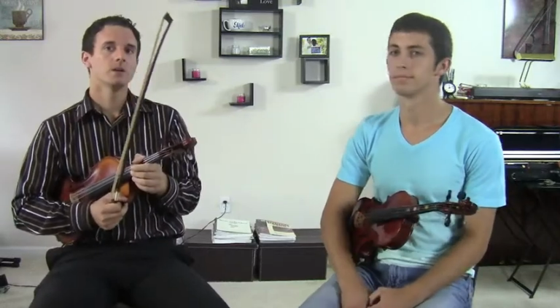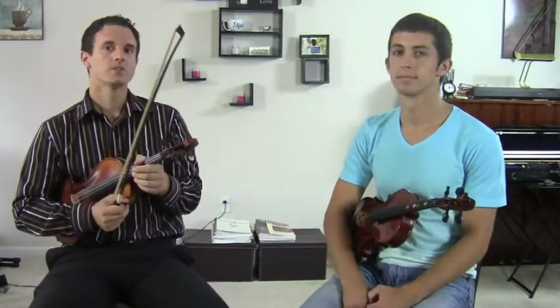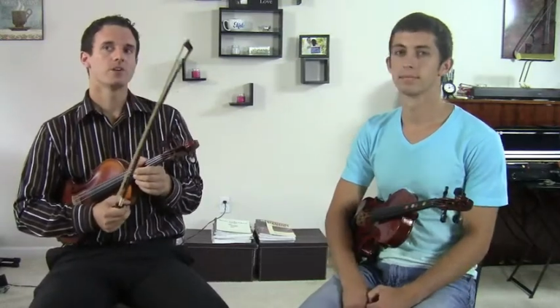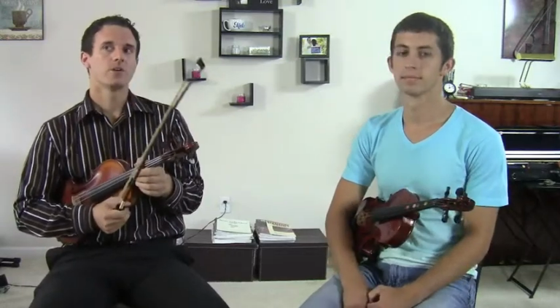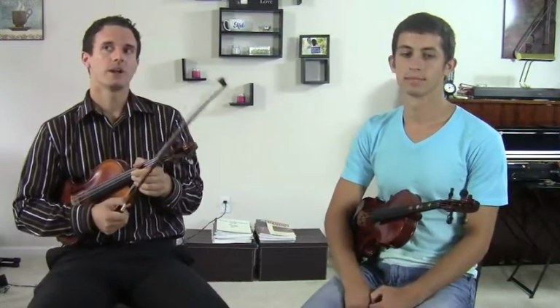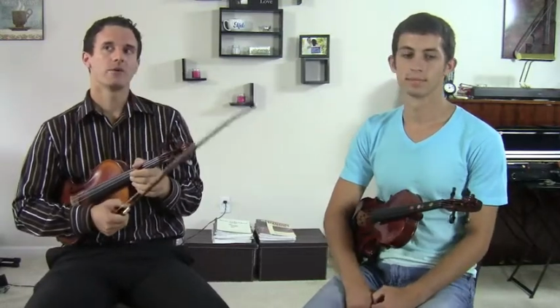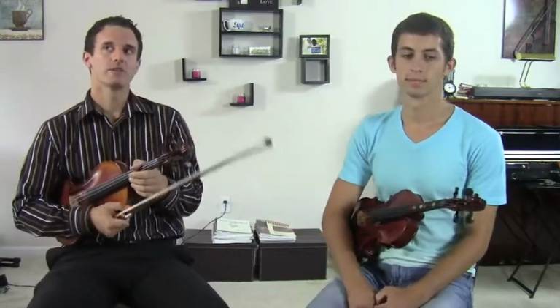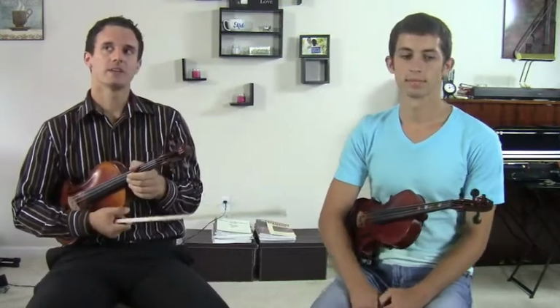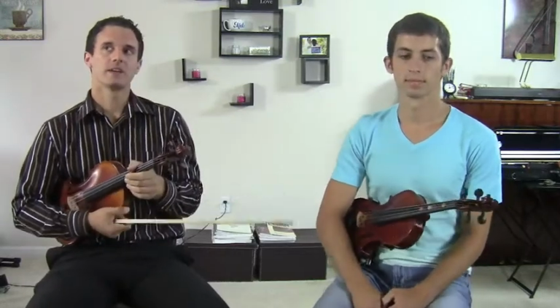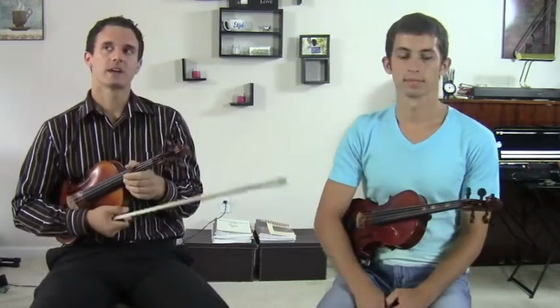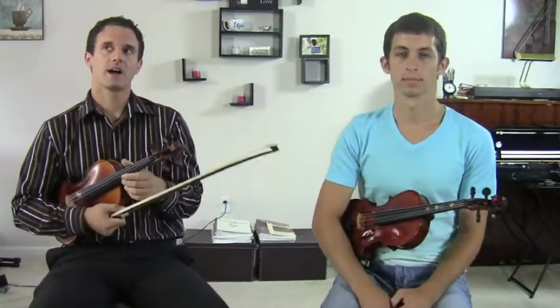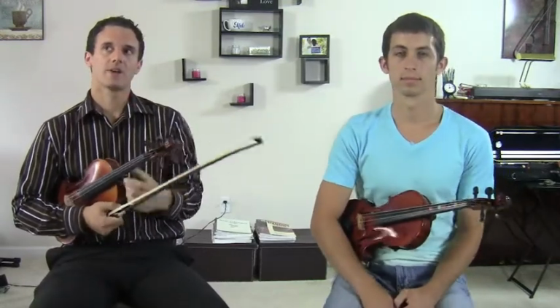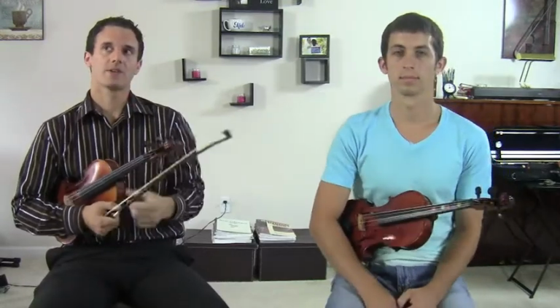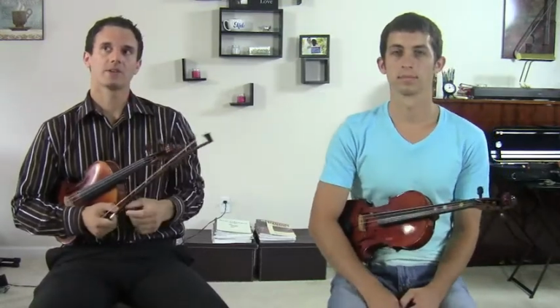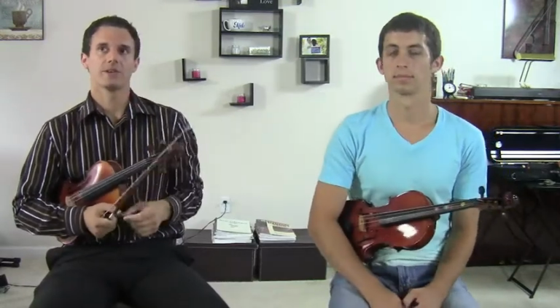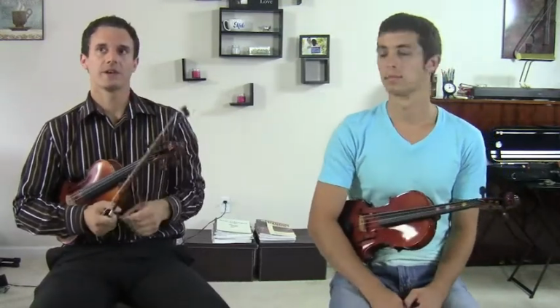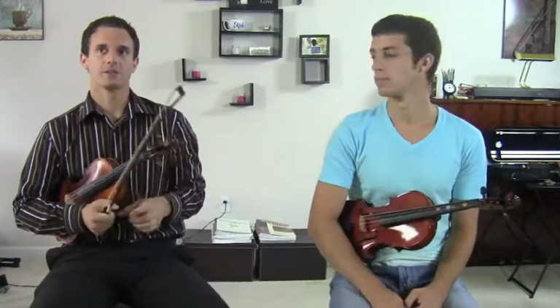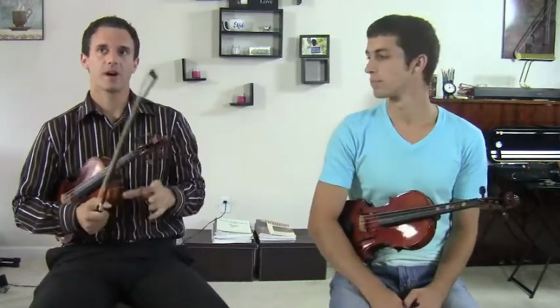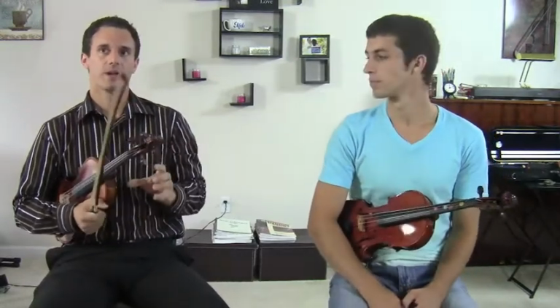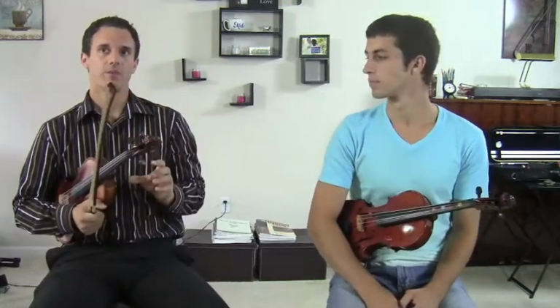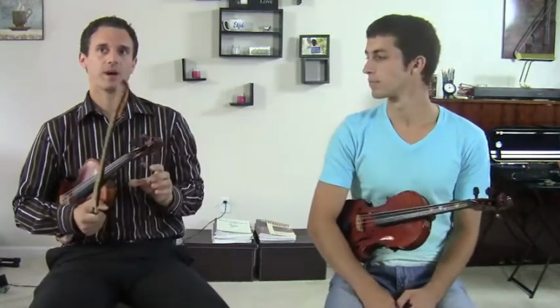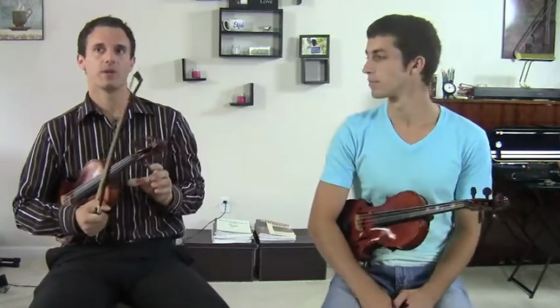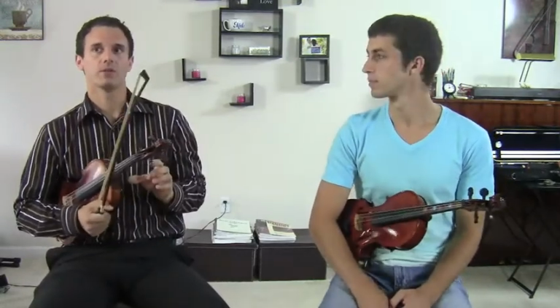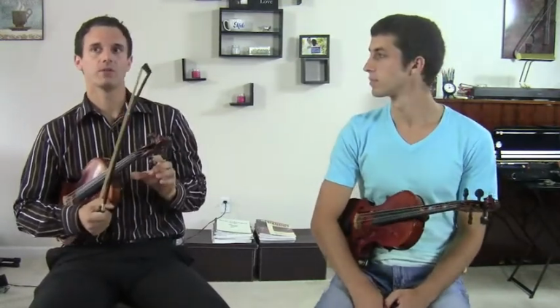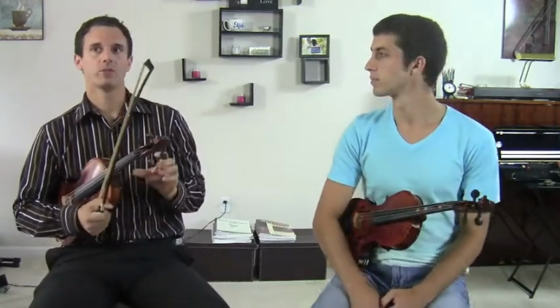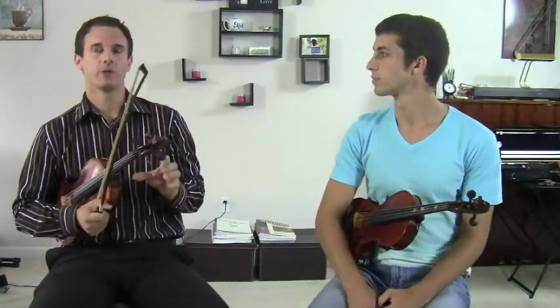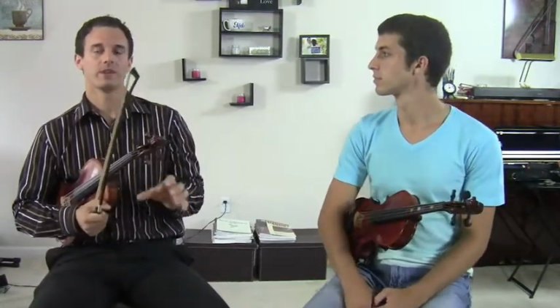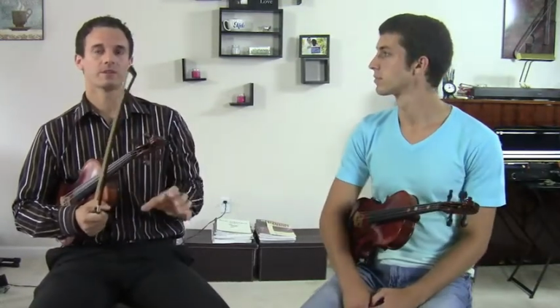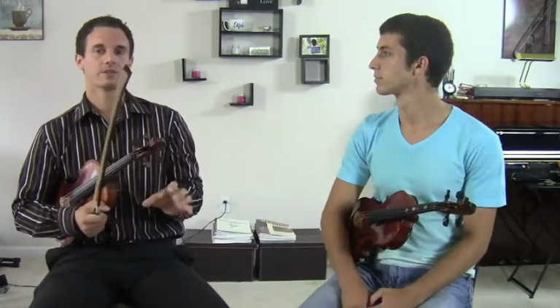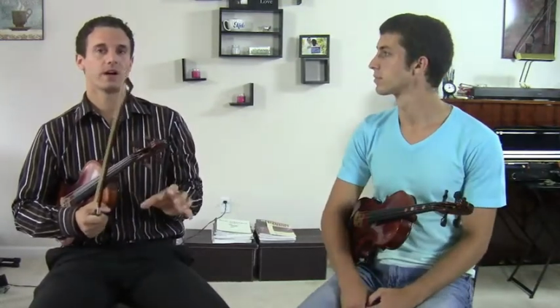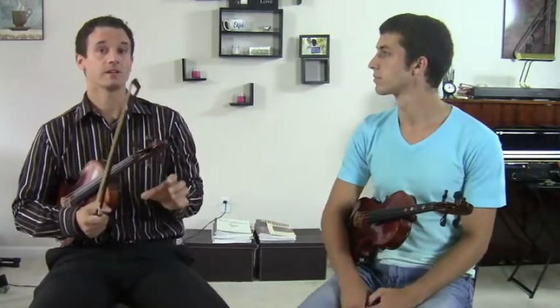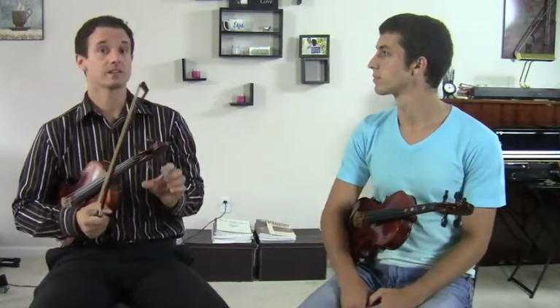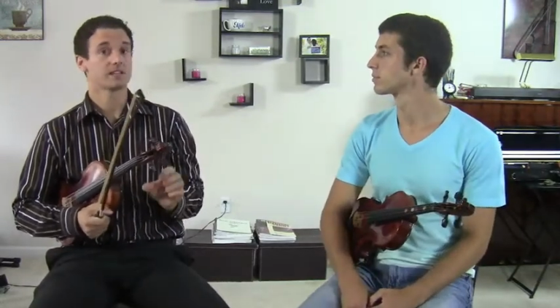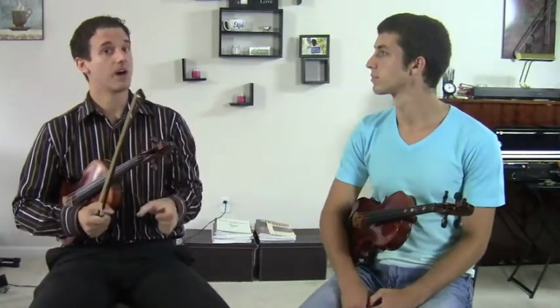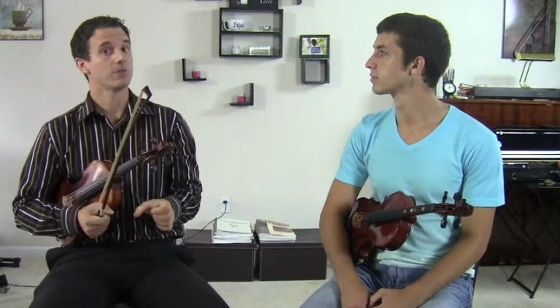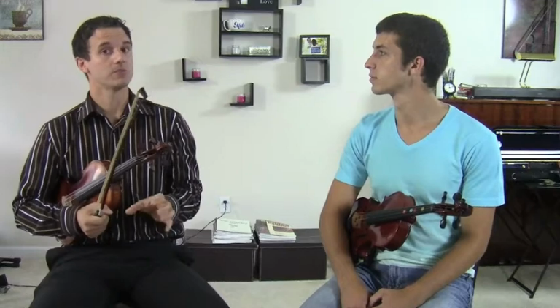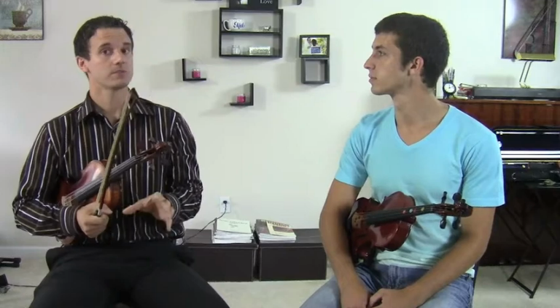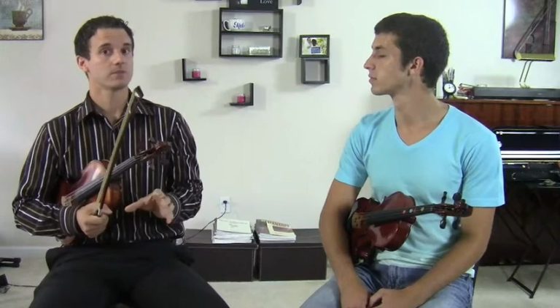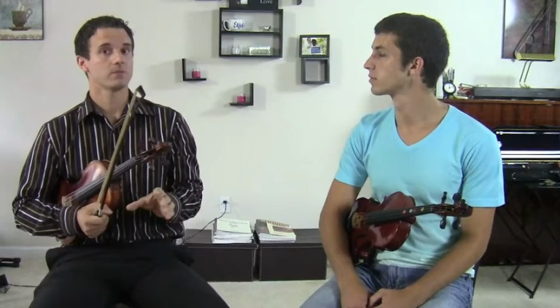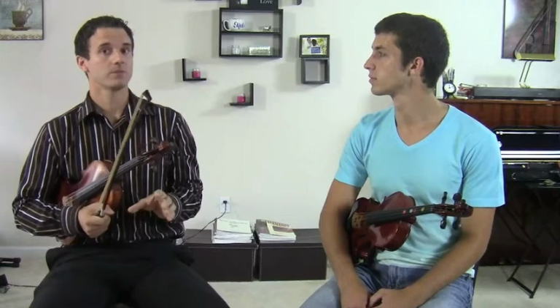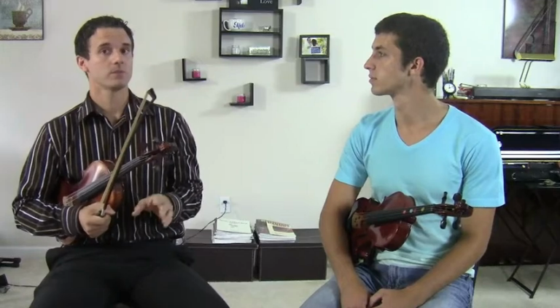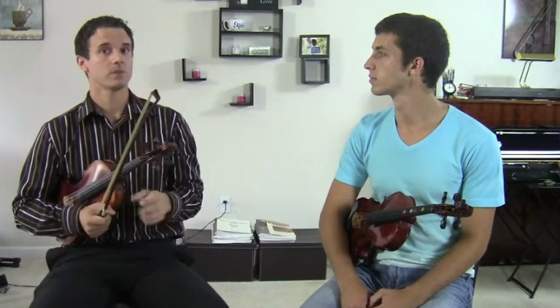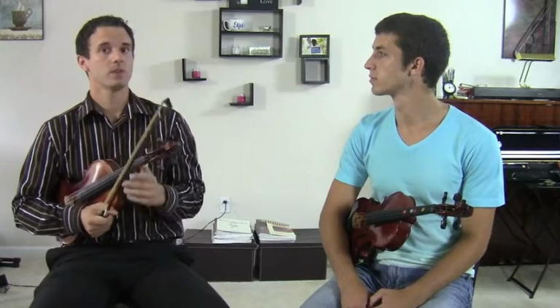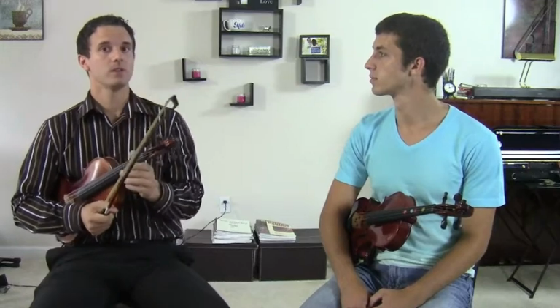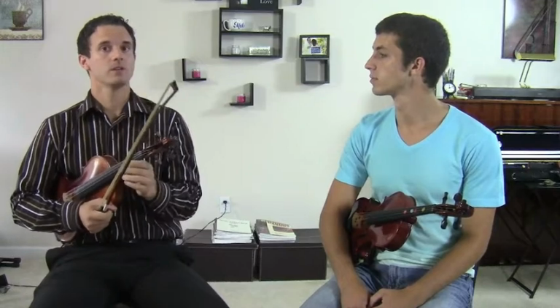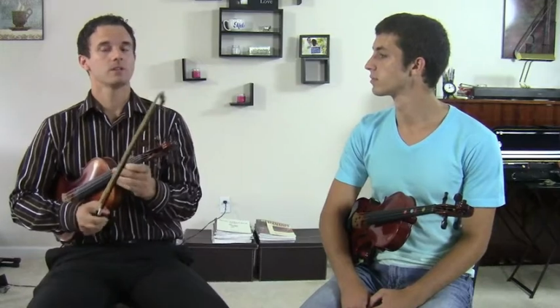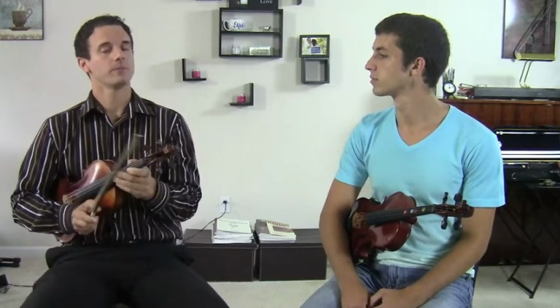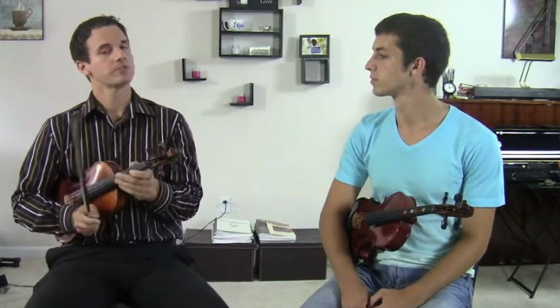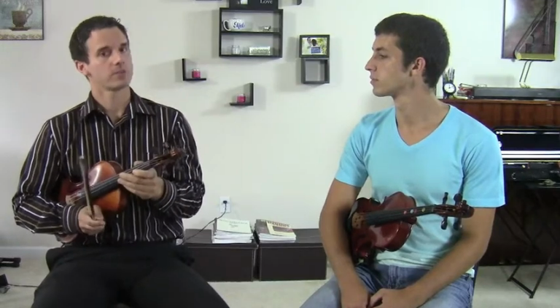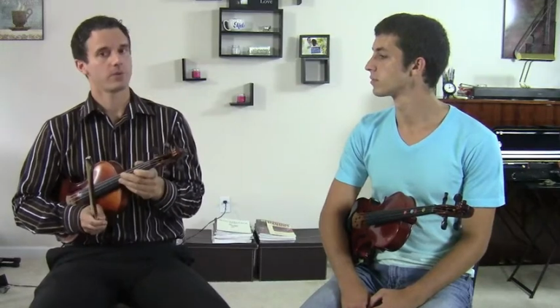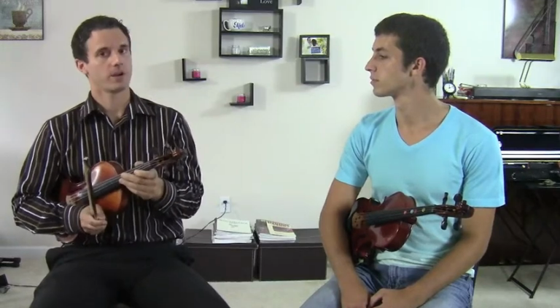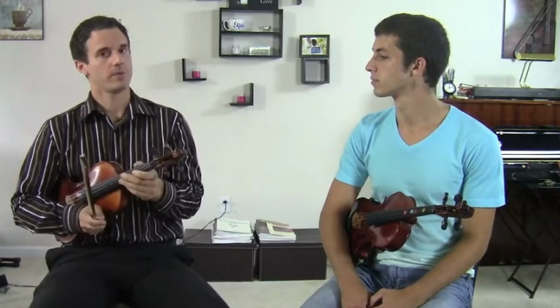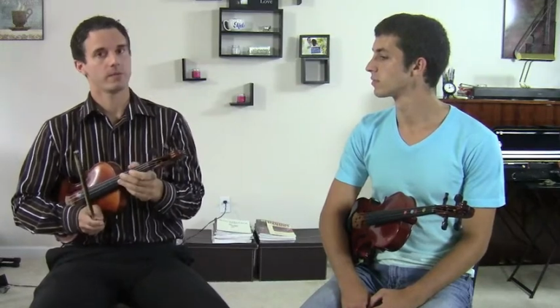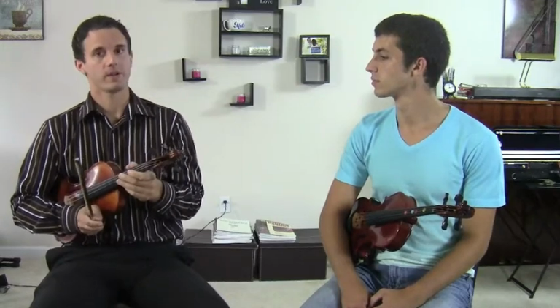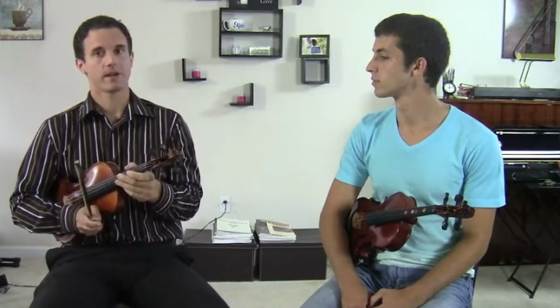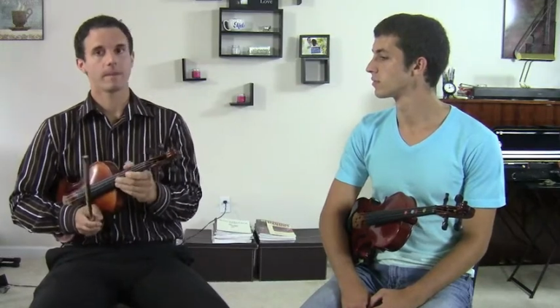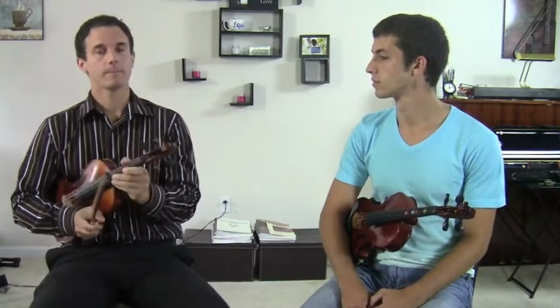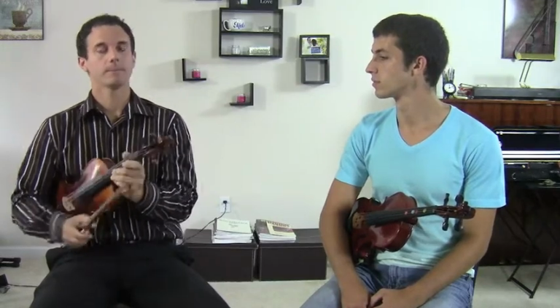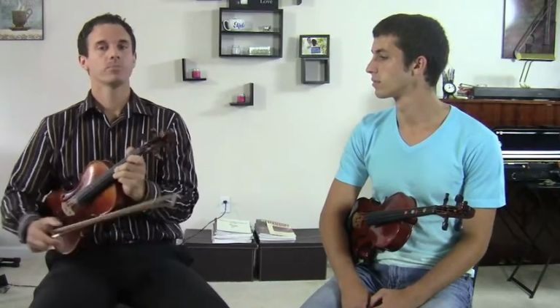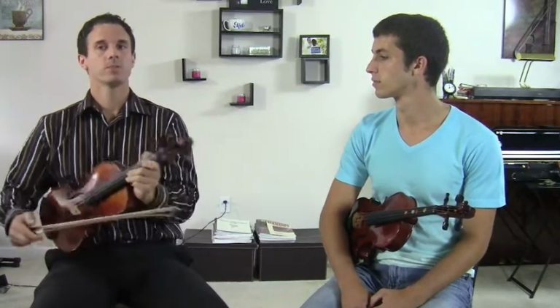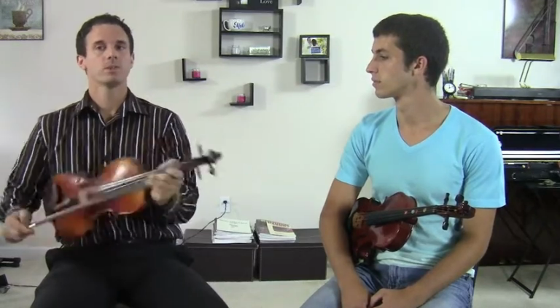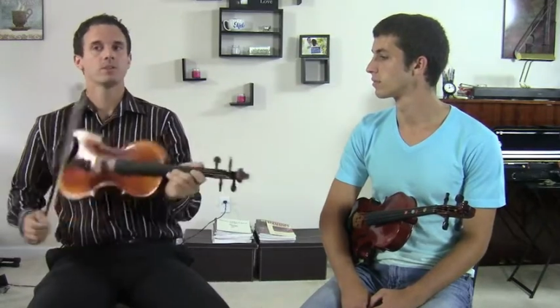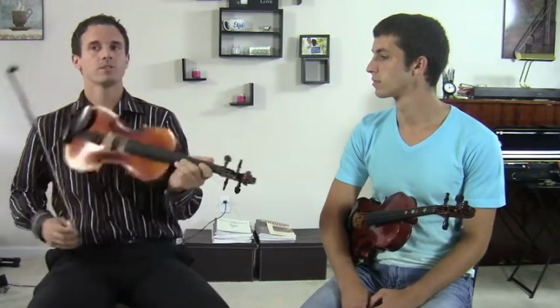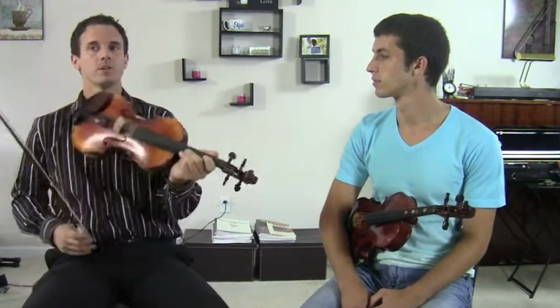It's all about the way the song sounds, so let me show you what I mean by that.